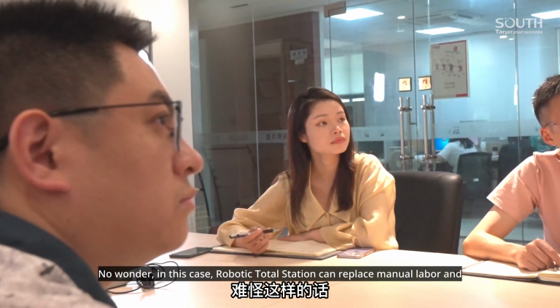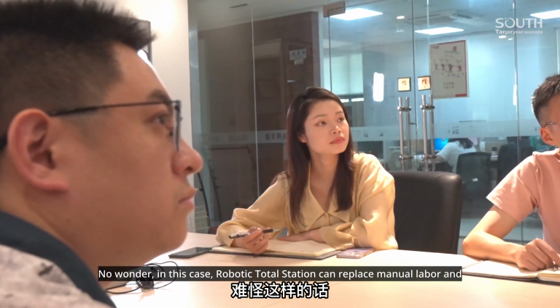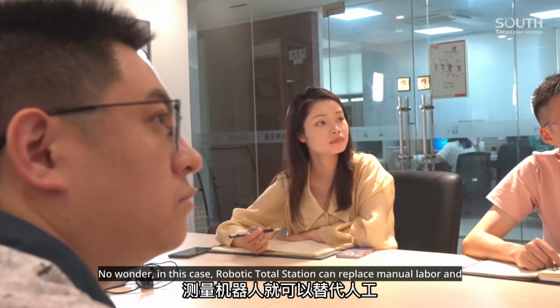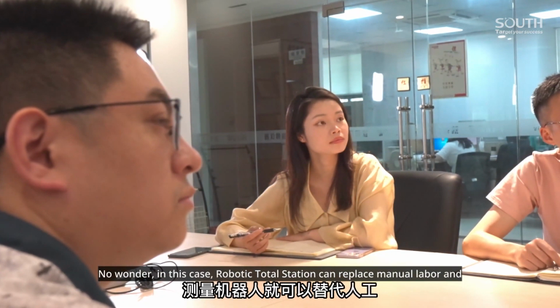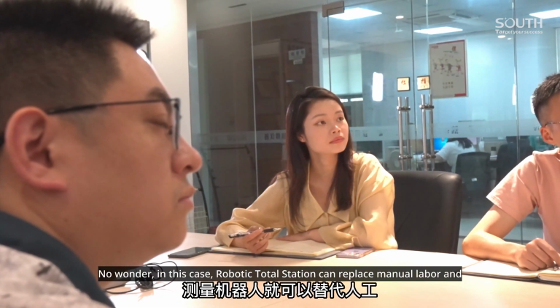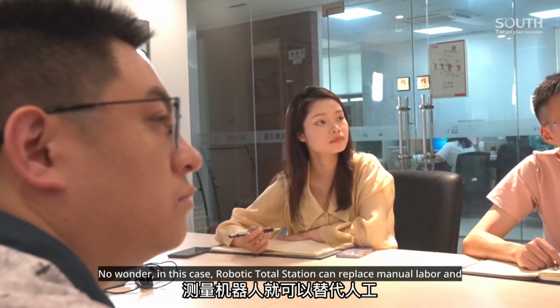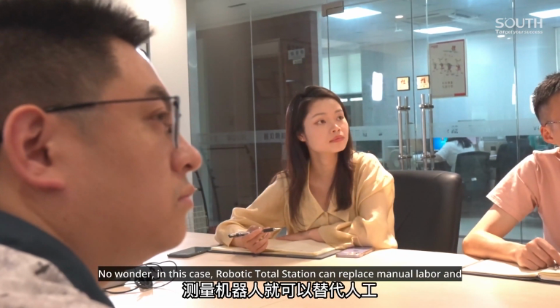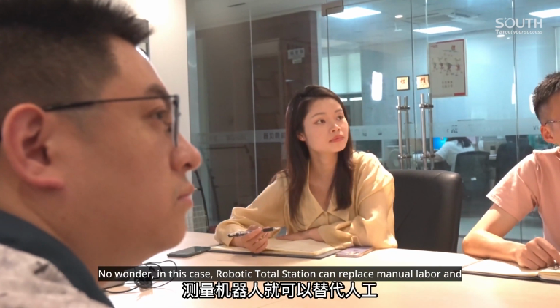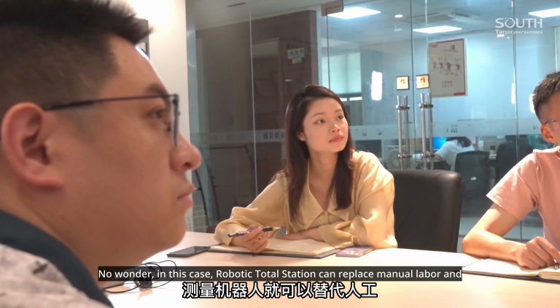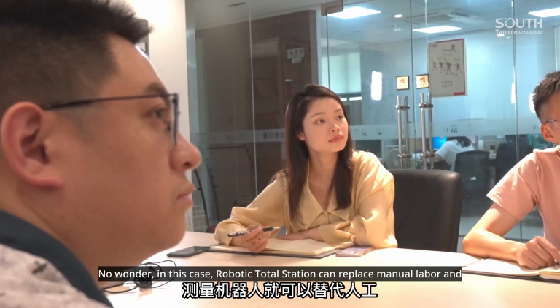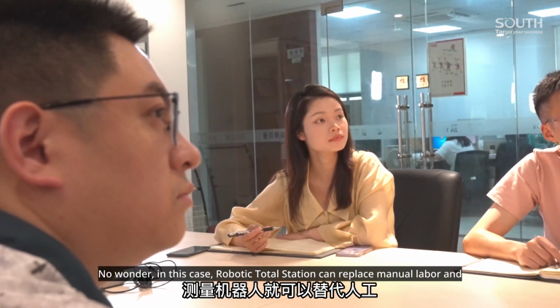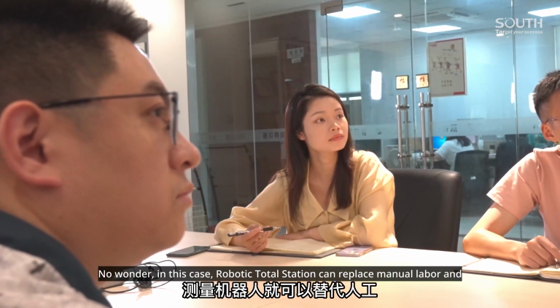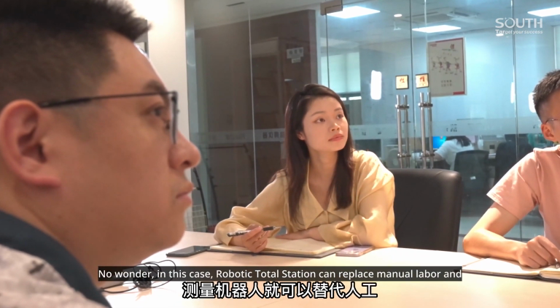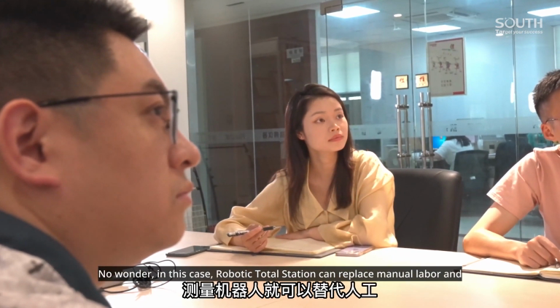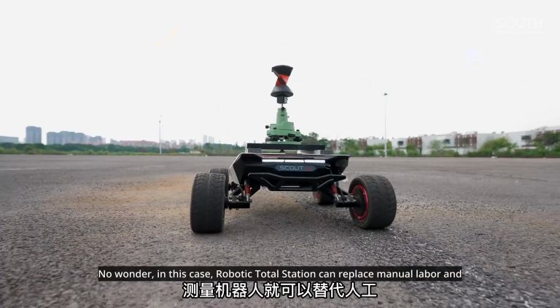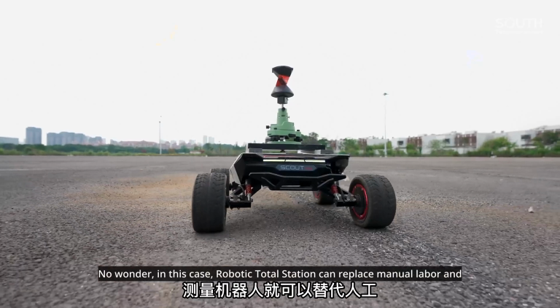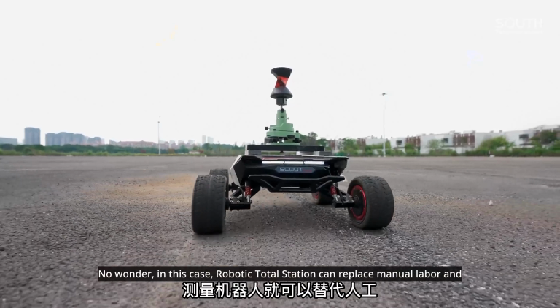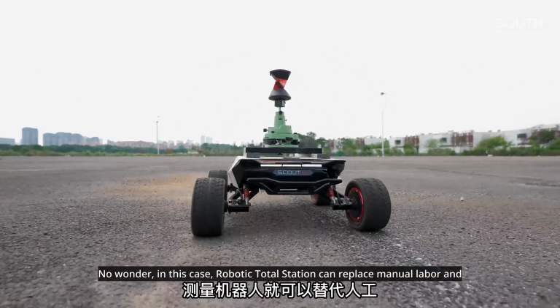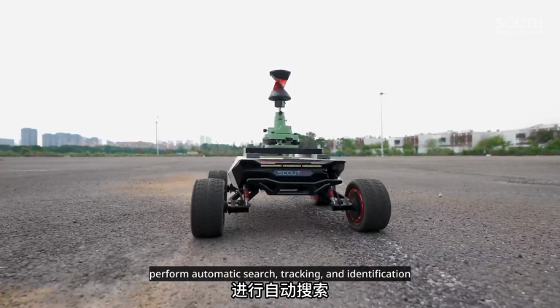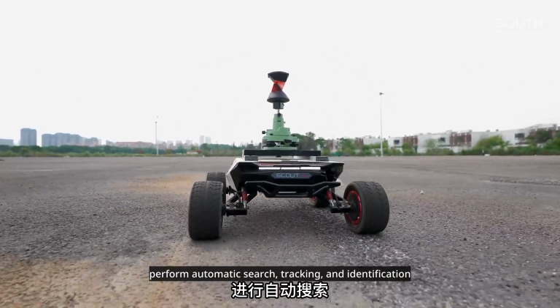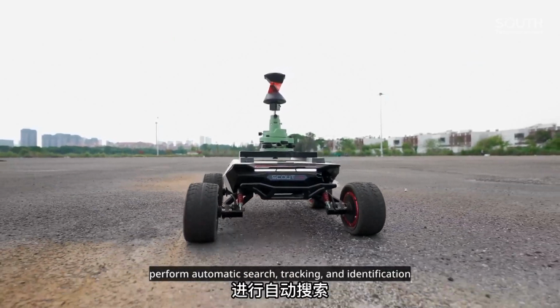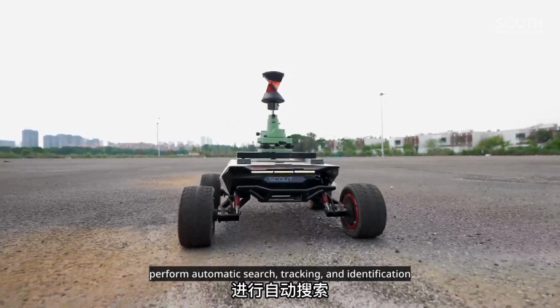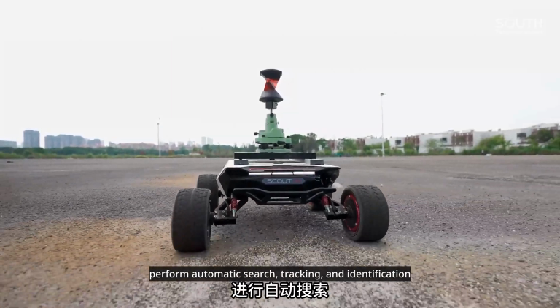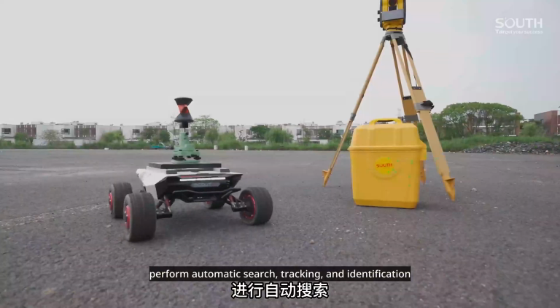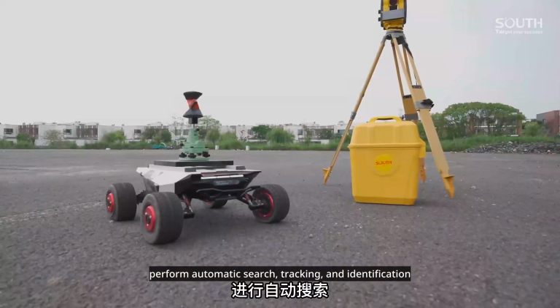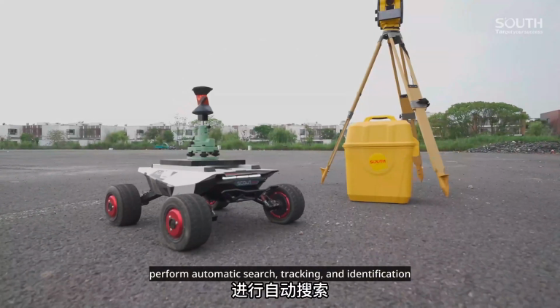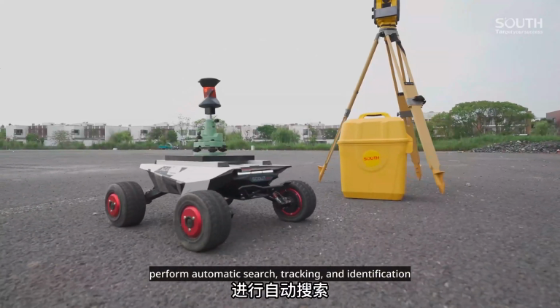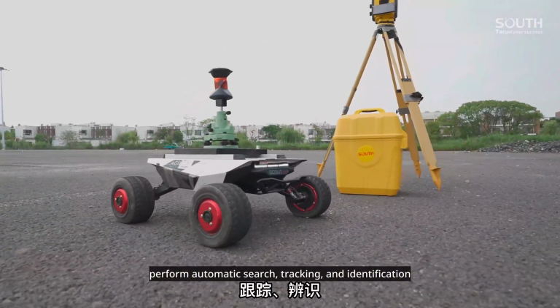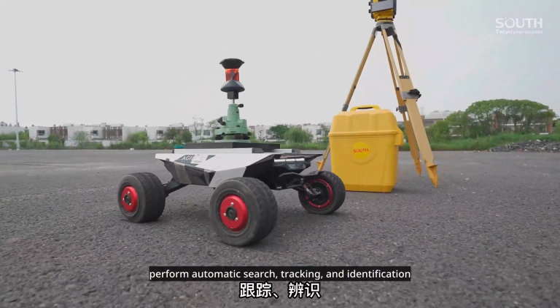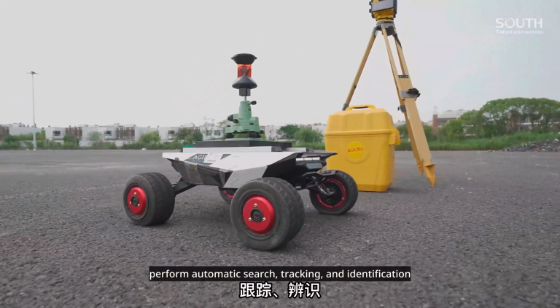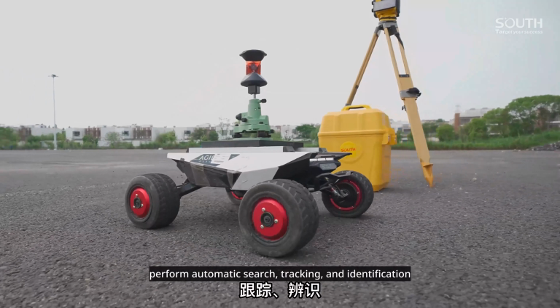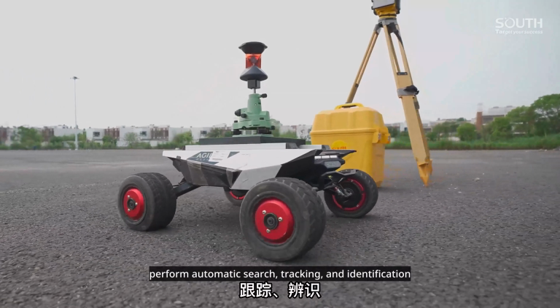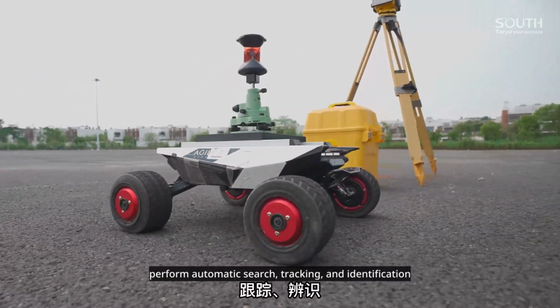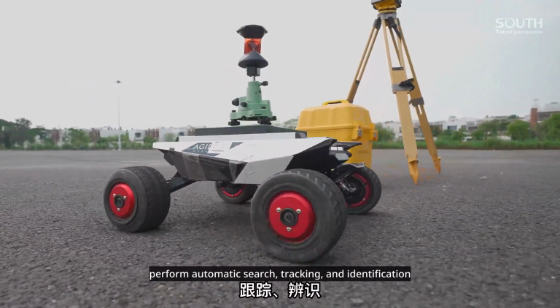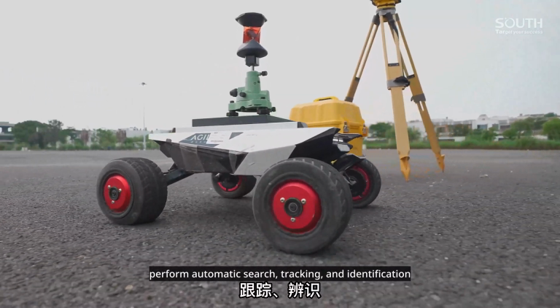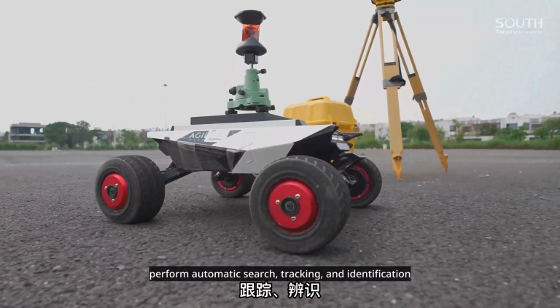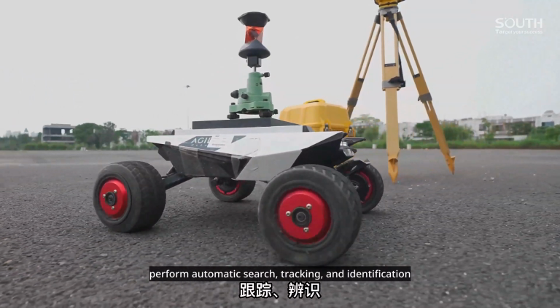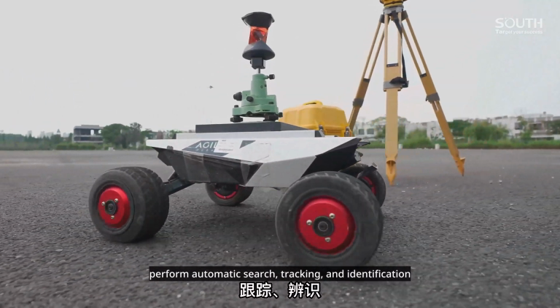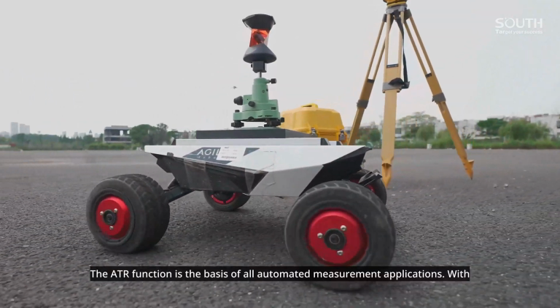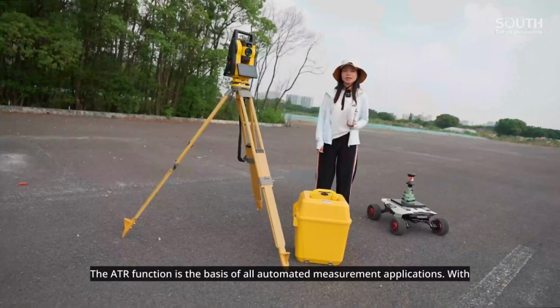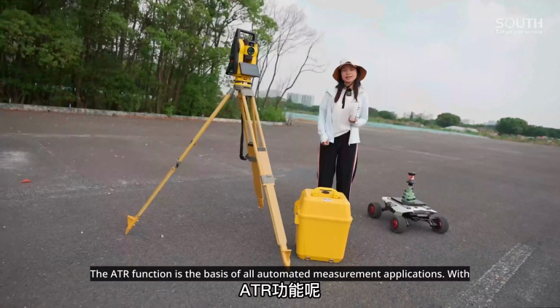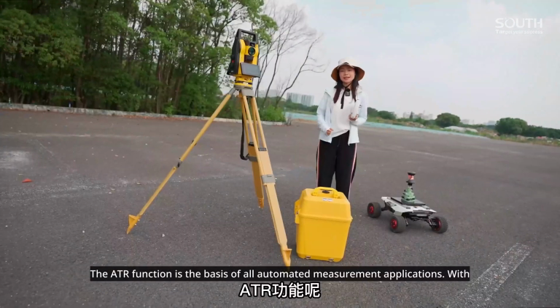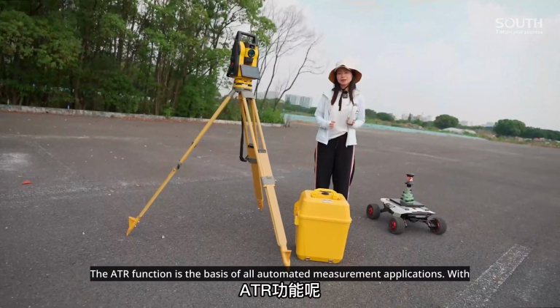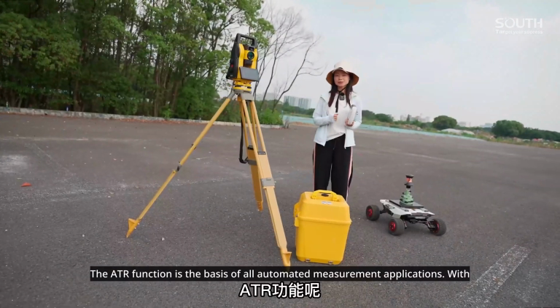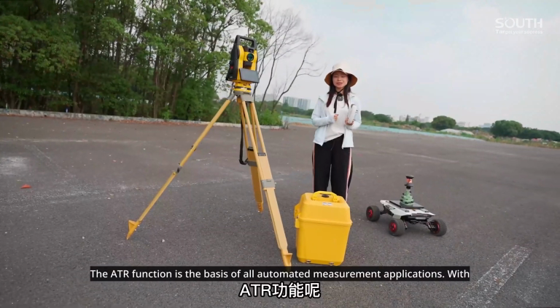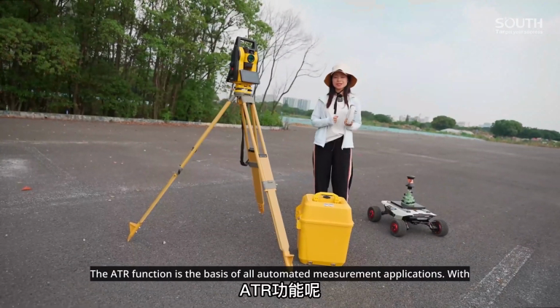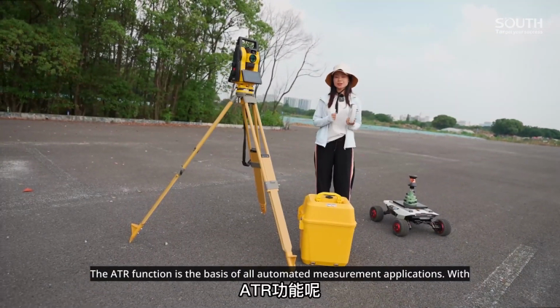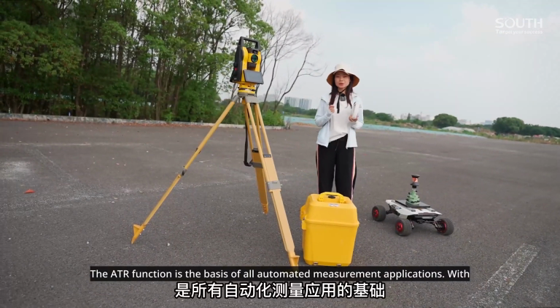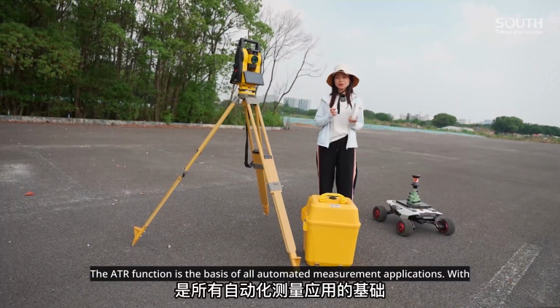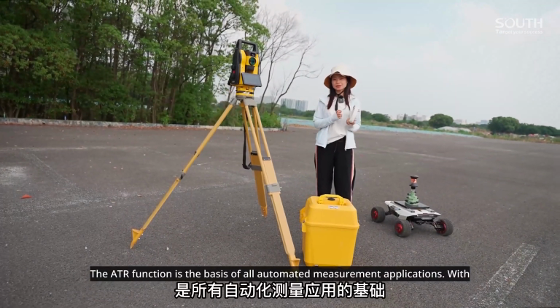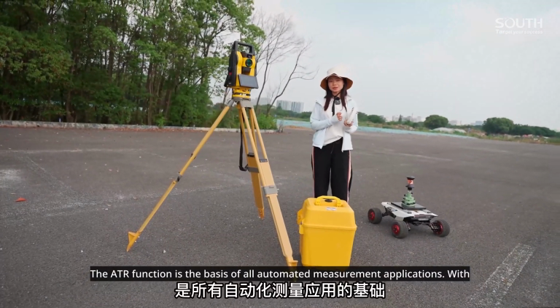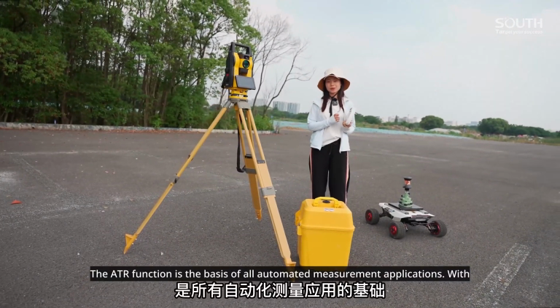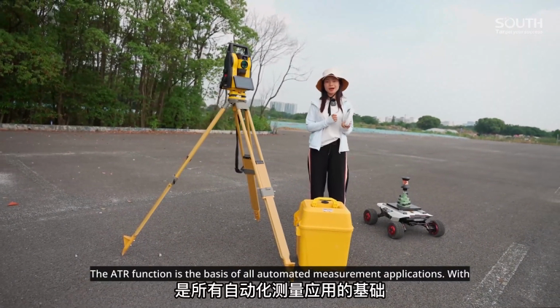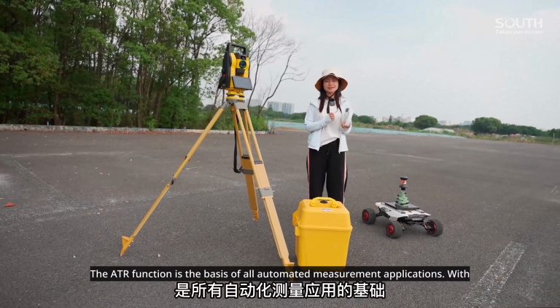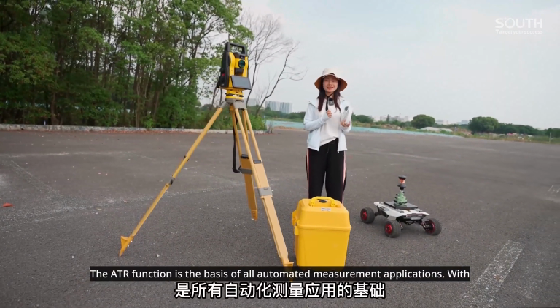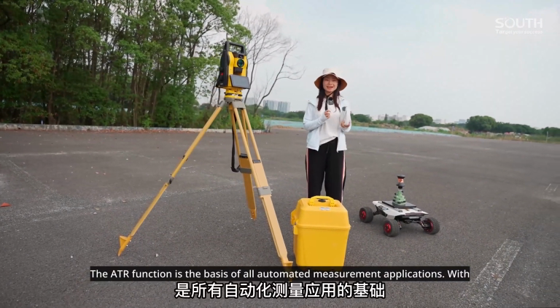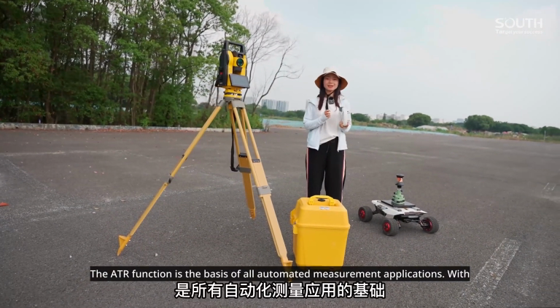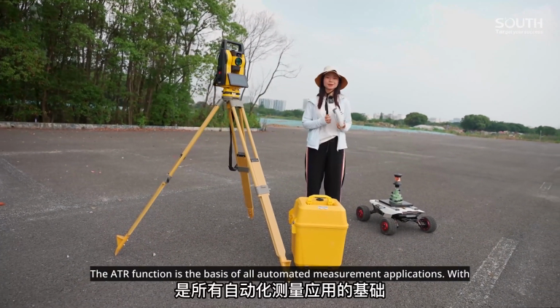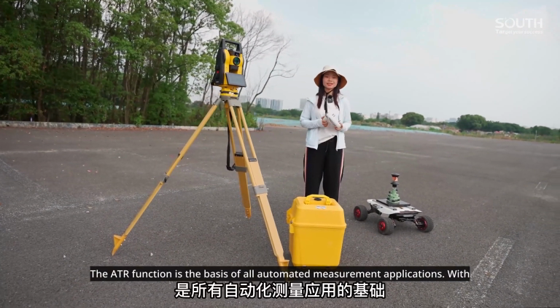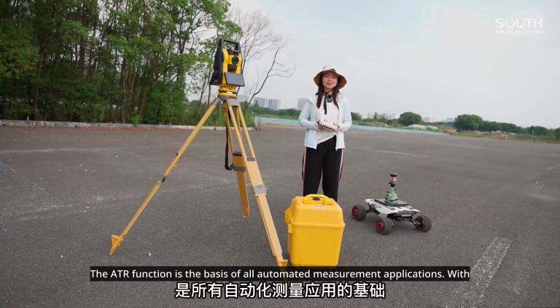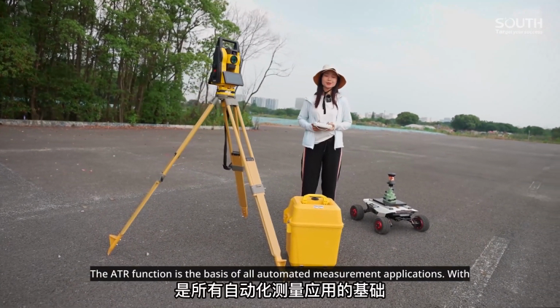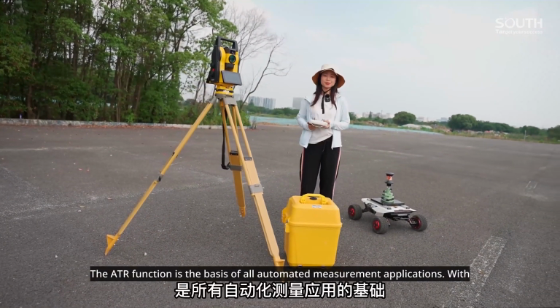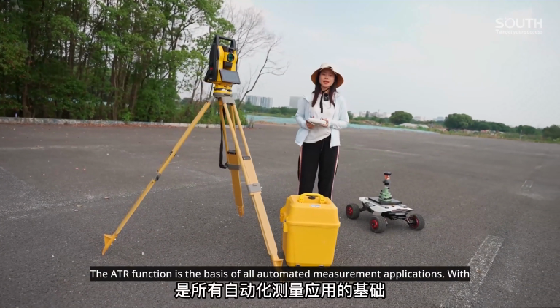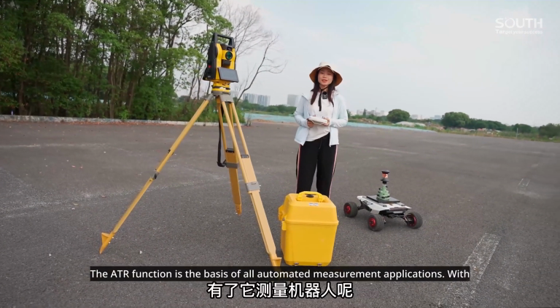The robotic total station can replace manual labor and perform automatic search, tracking, and identification. The ATR function is the basis of all automated measurement applications.